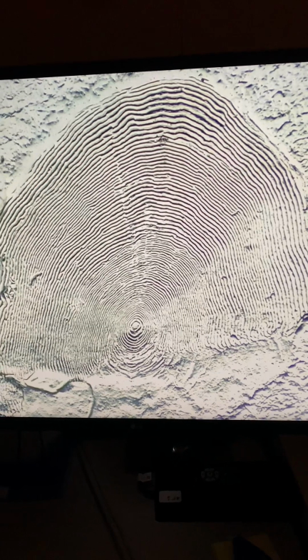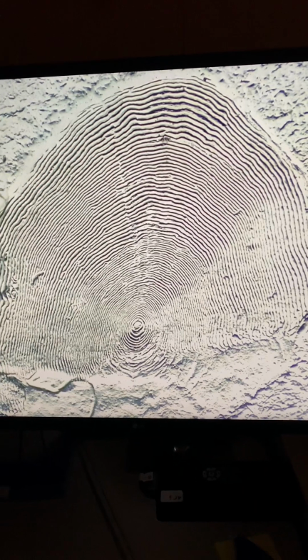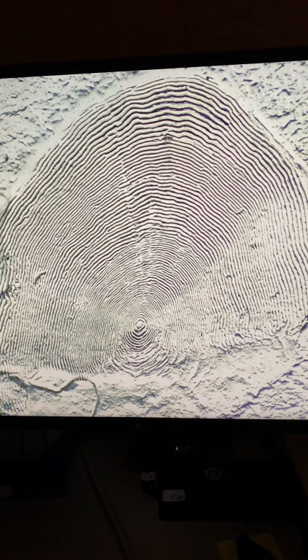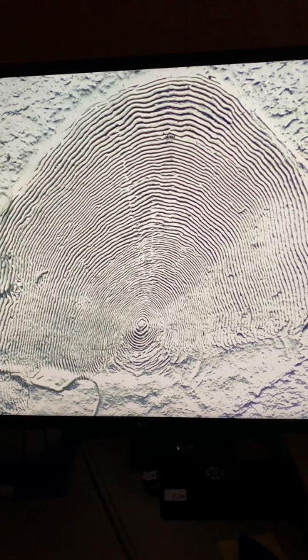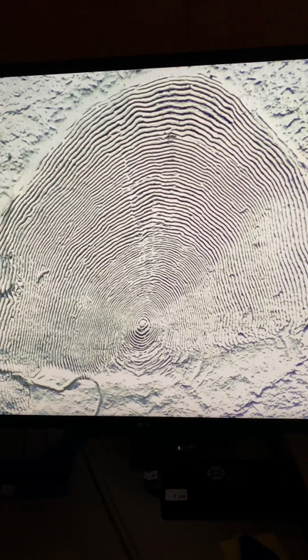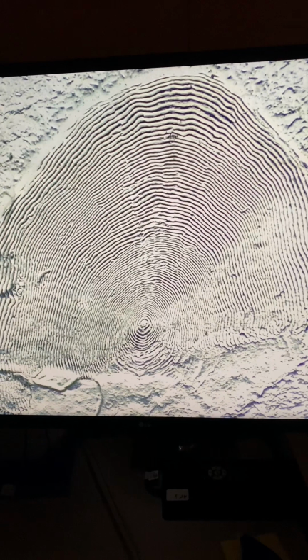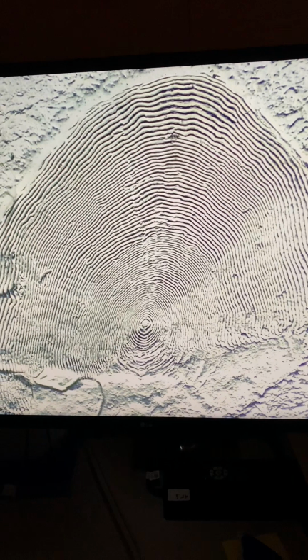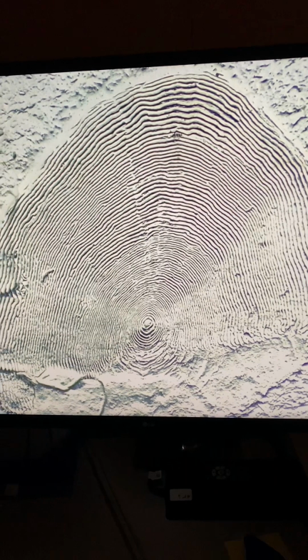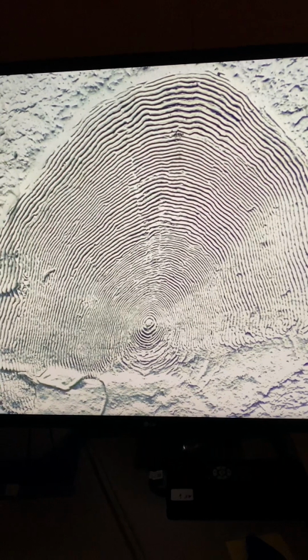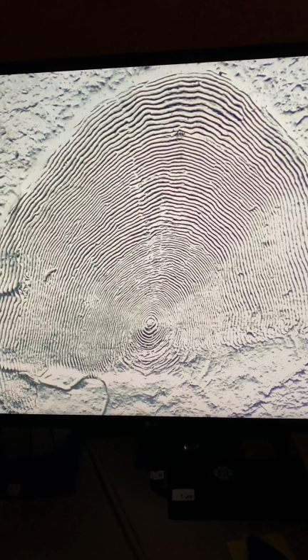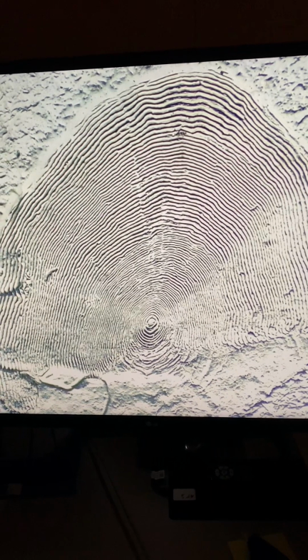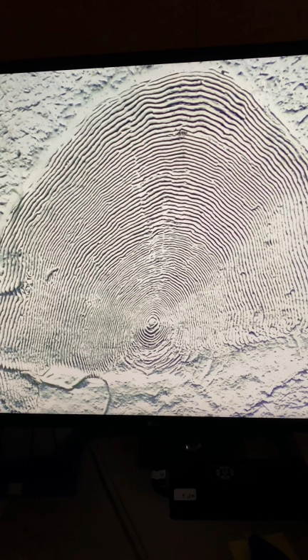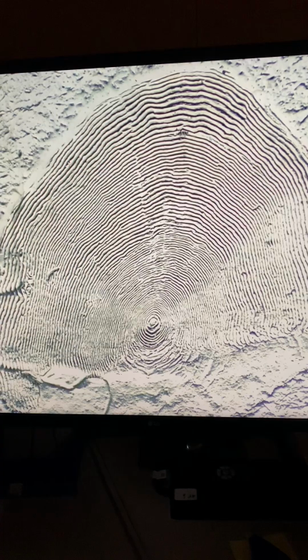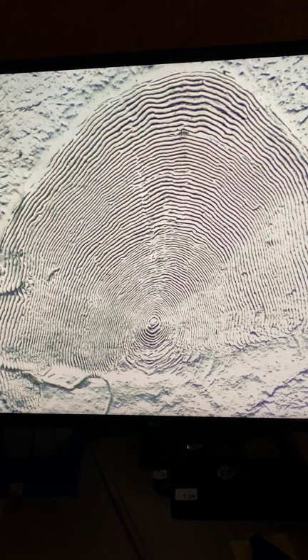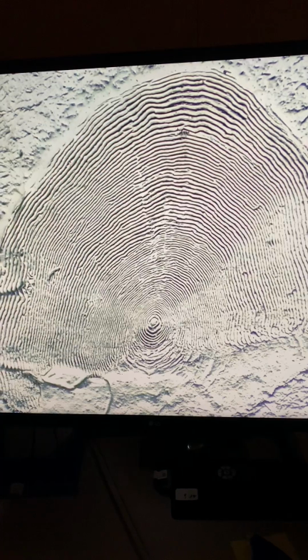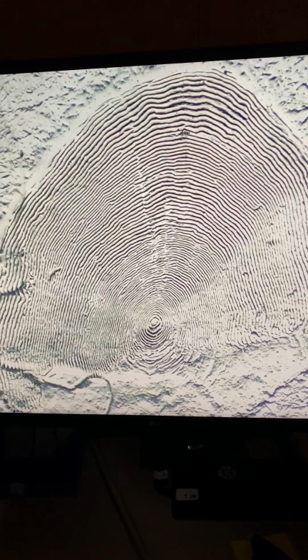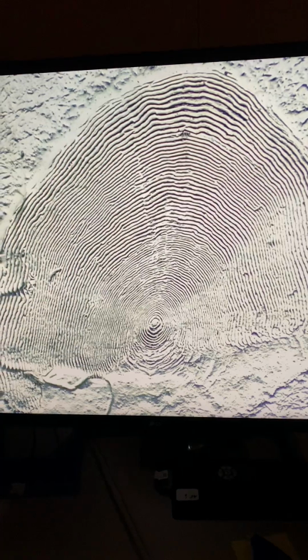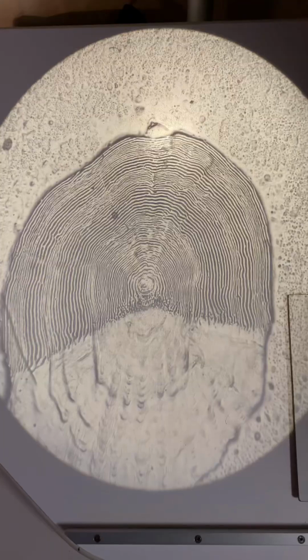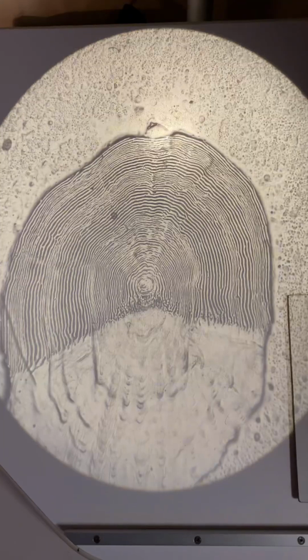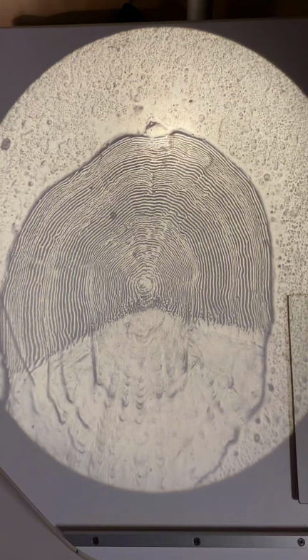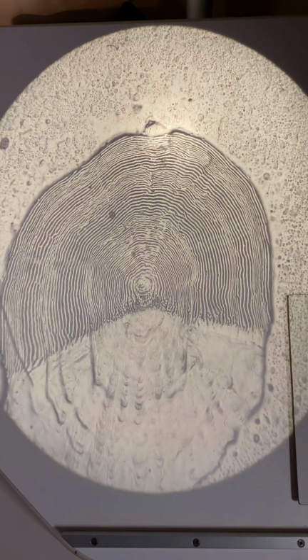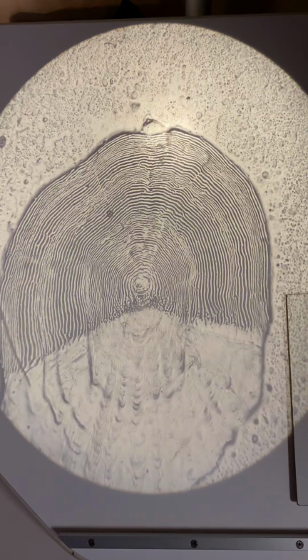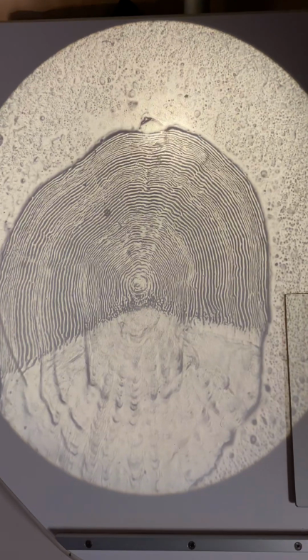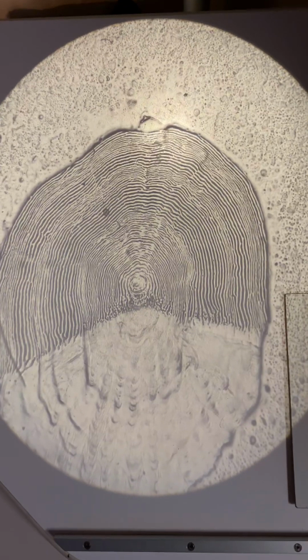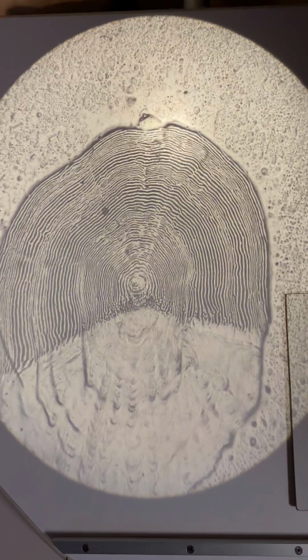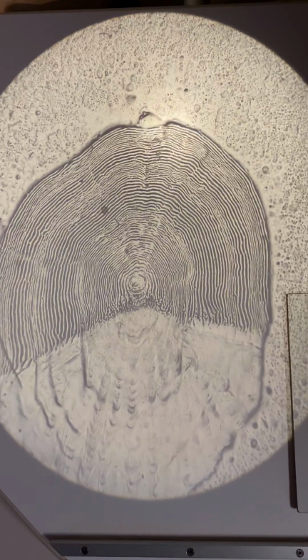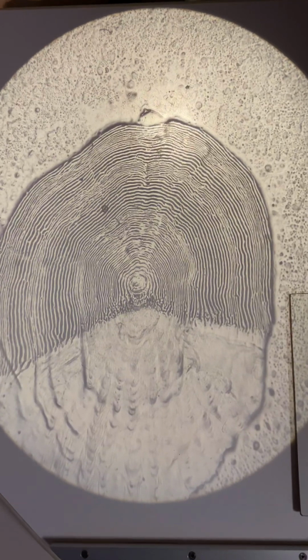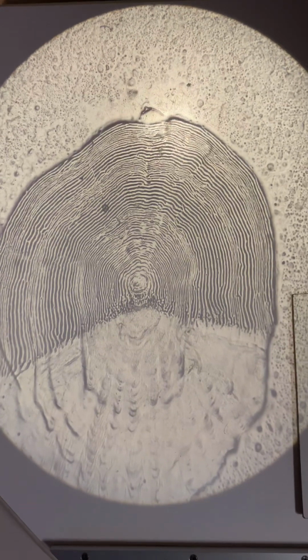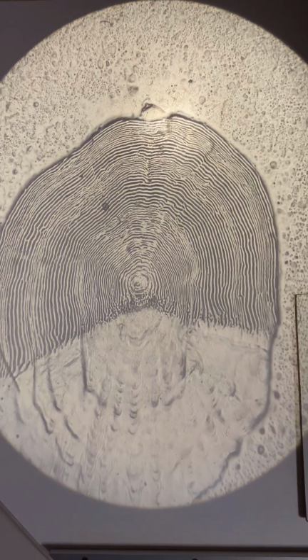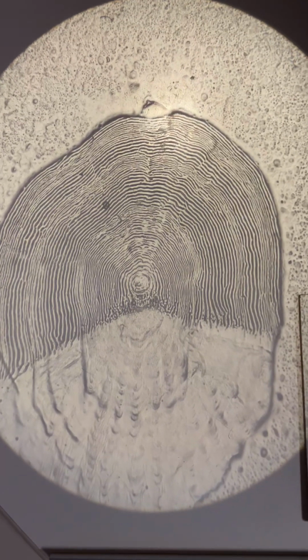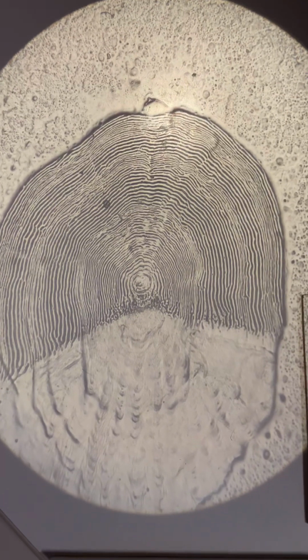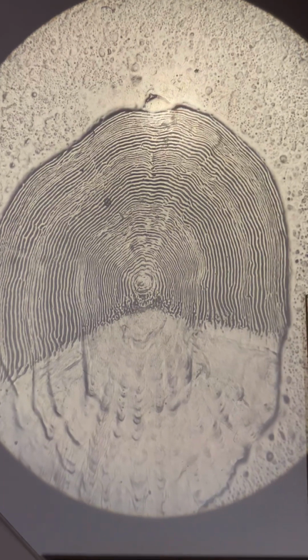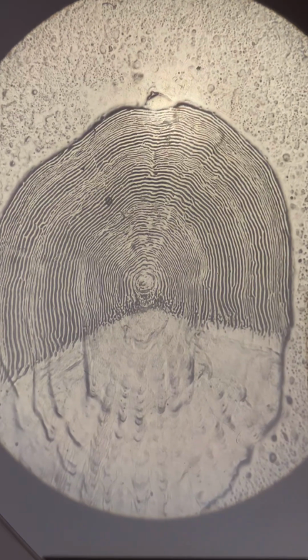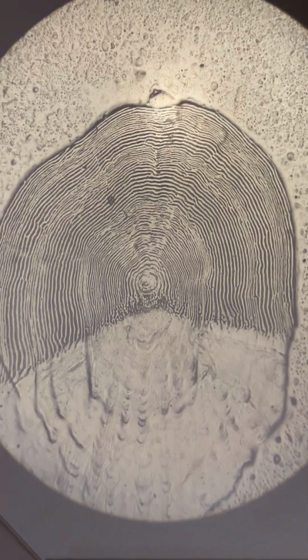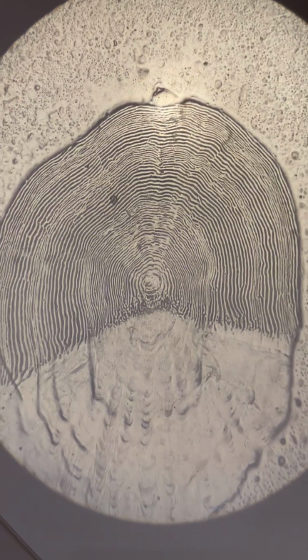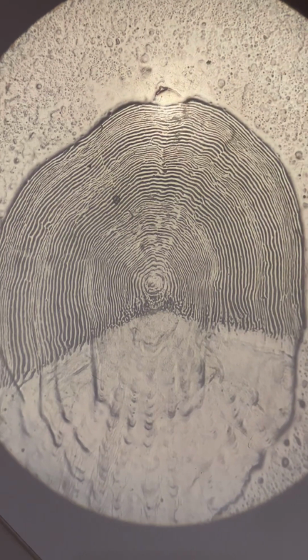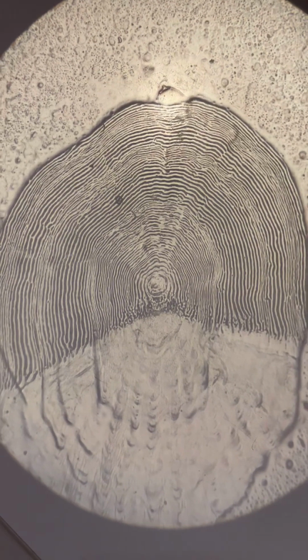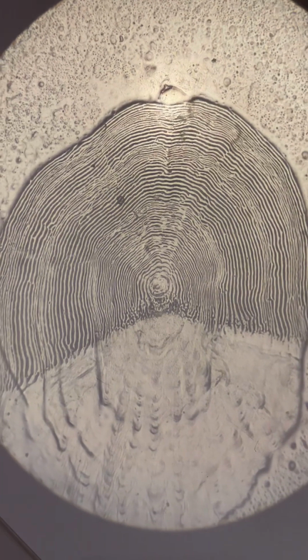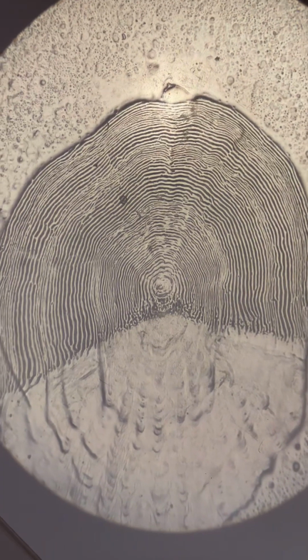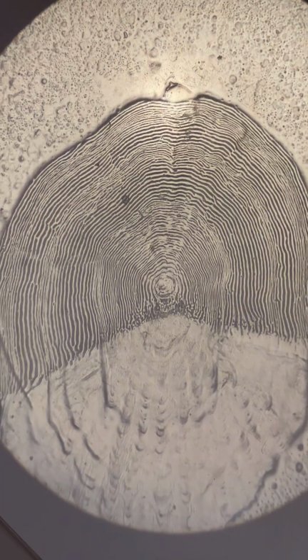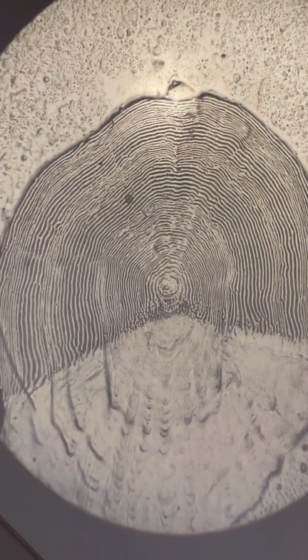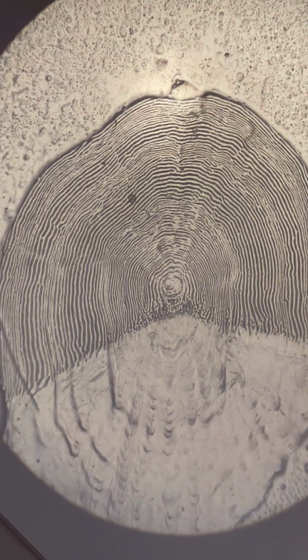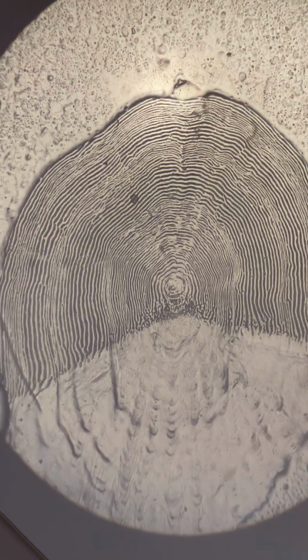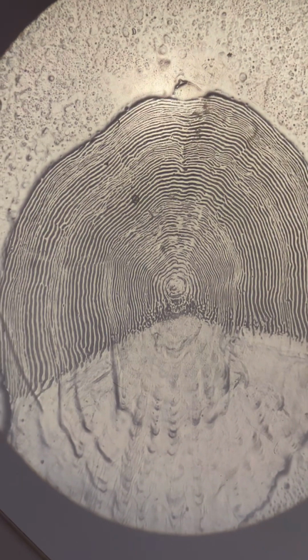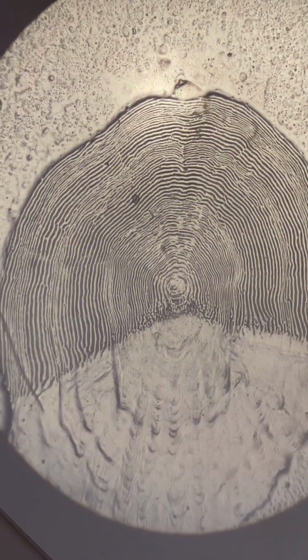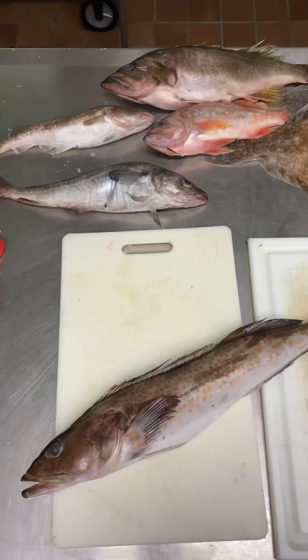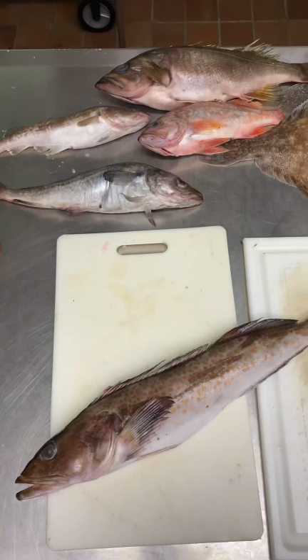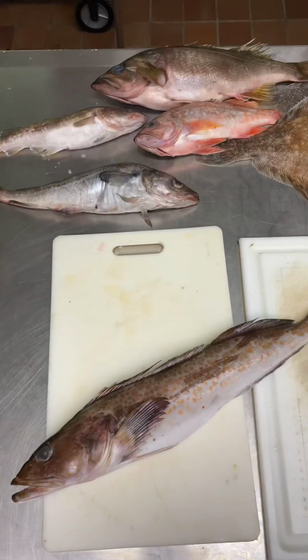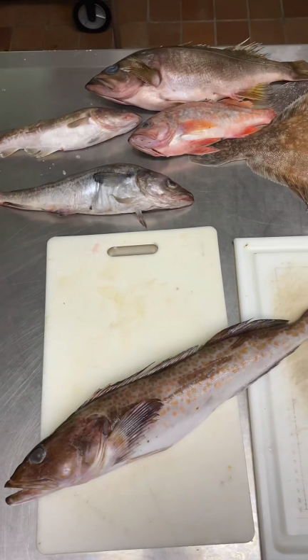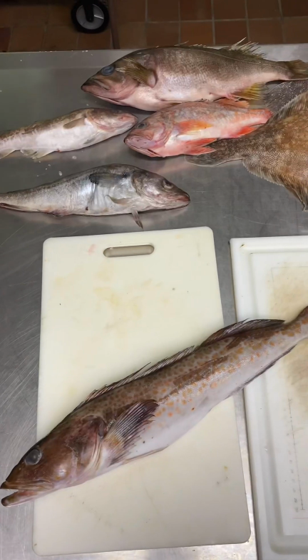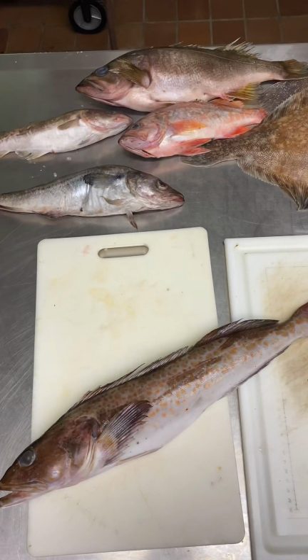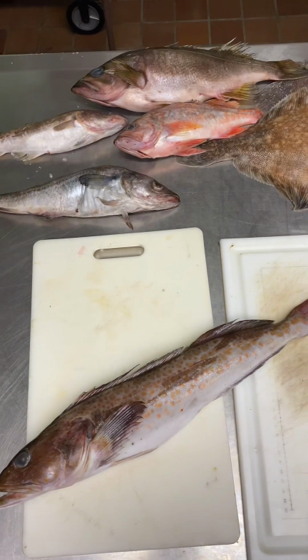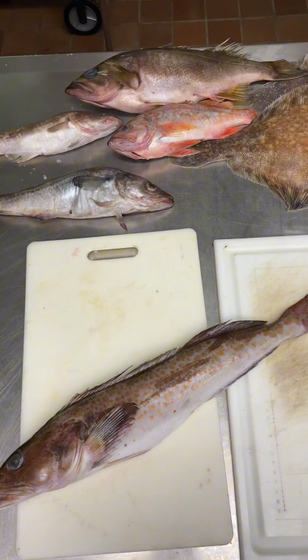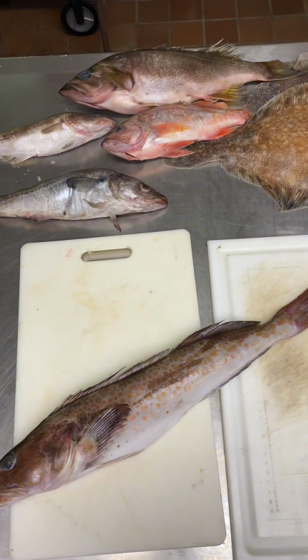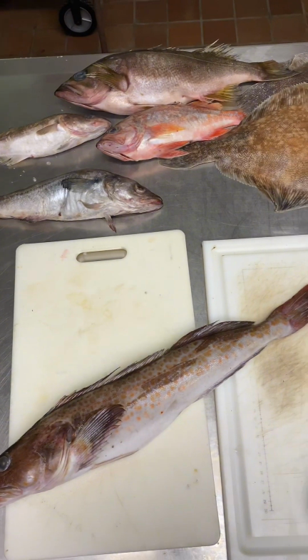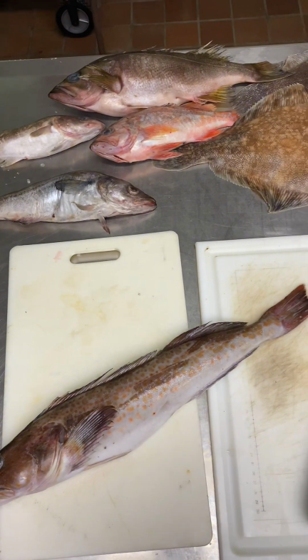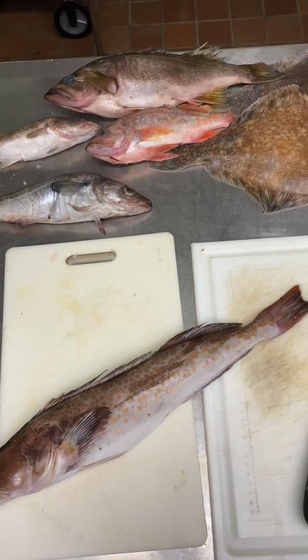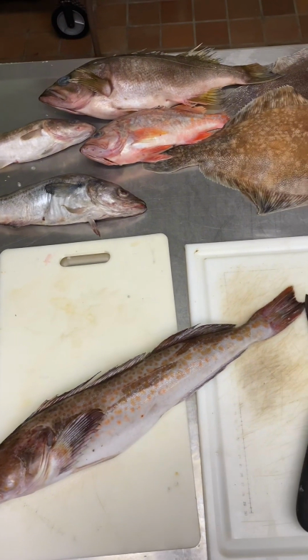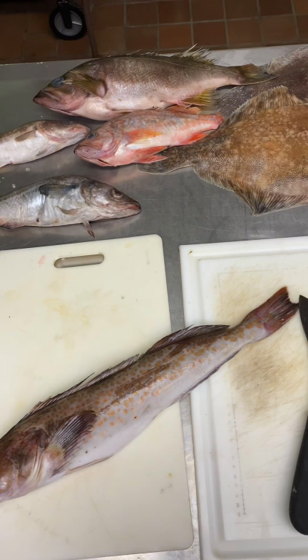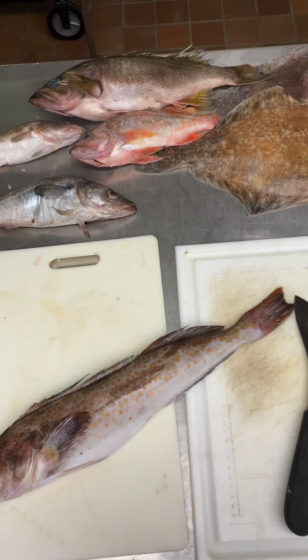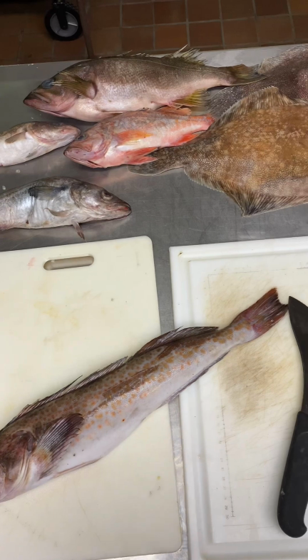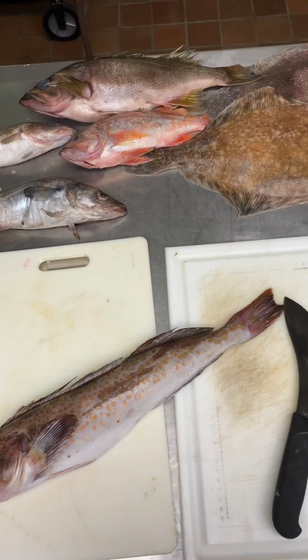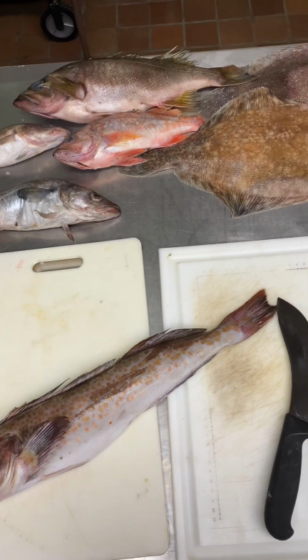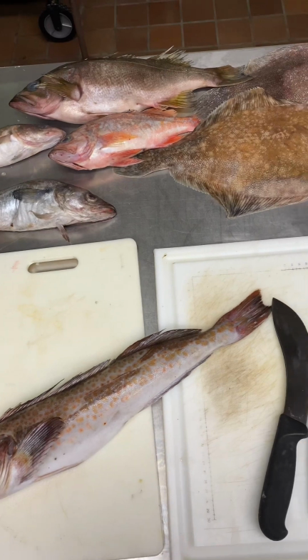For some fish like salmon, it can be done with scales. These are salmon scales. The closer the lines are together typically means winter, so it can be done kind of like aging a tree.